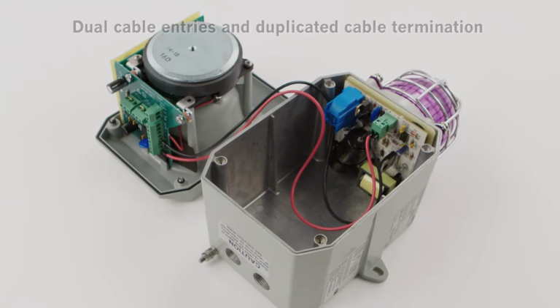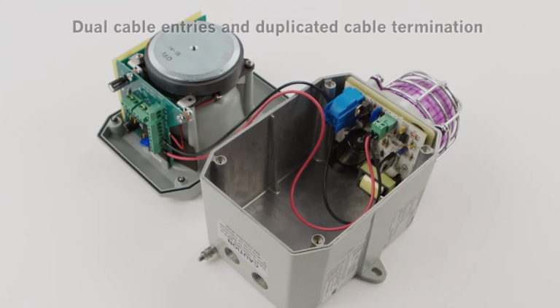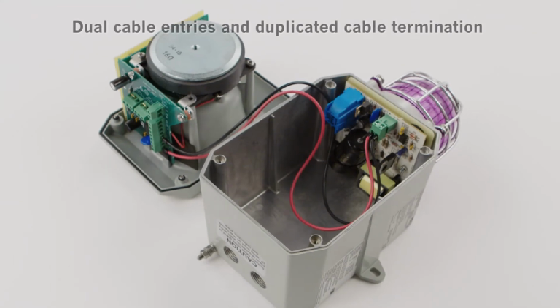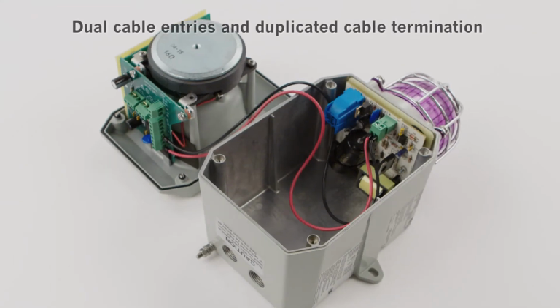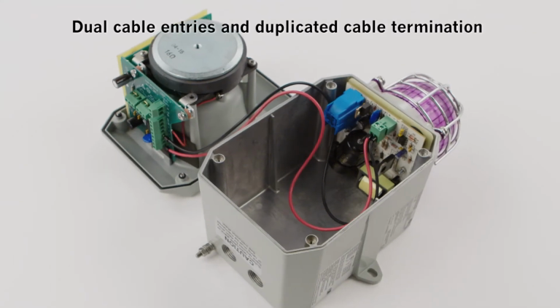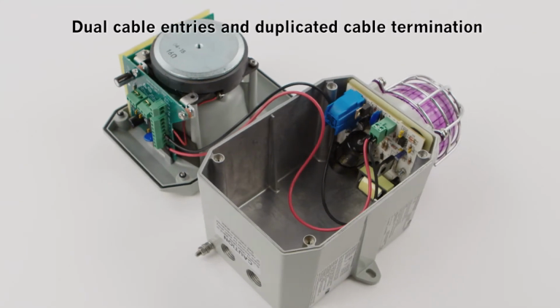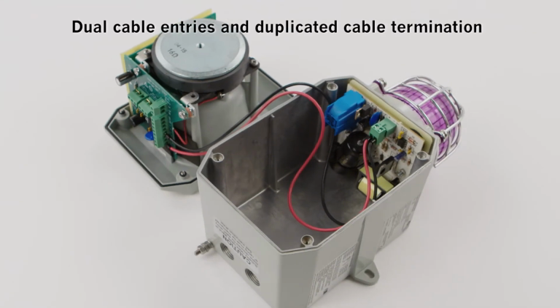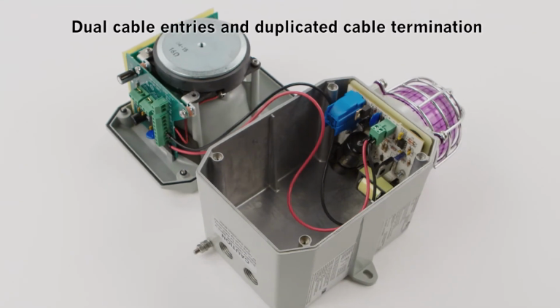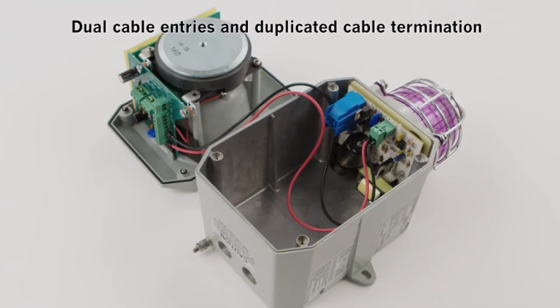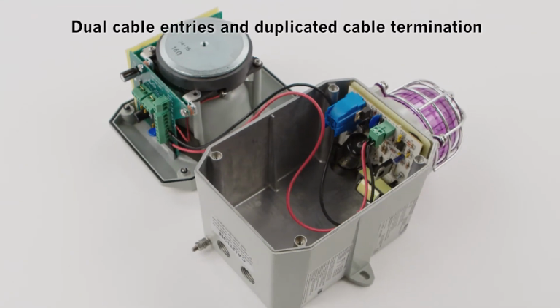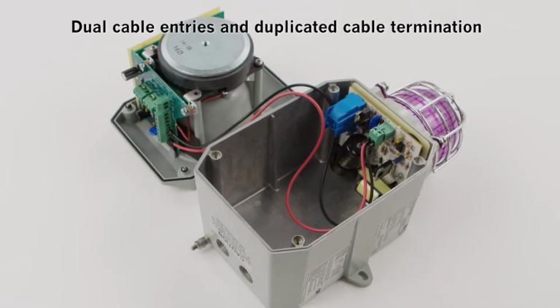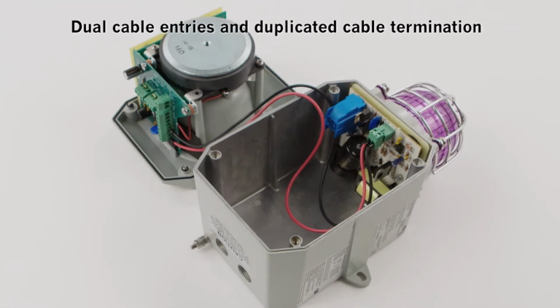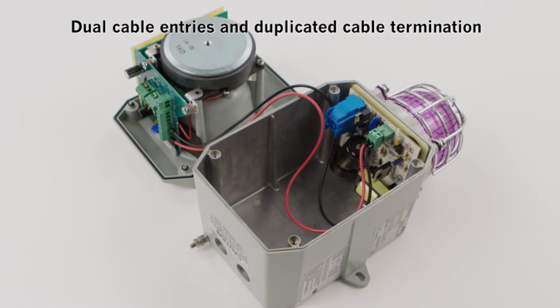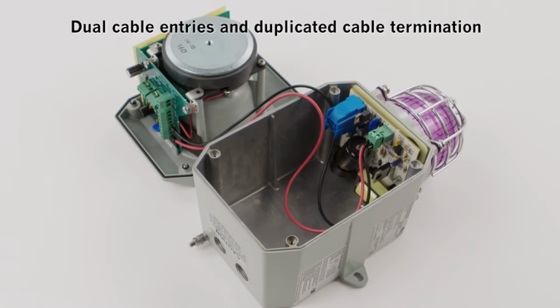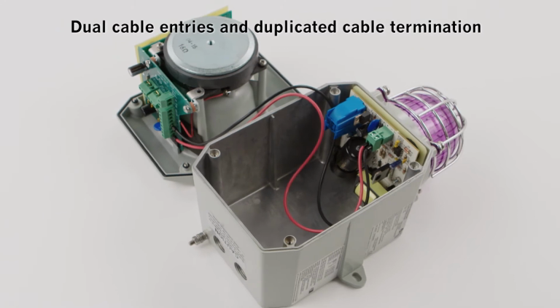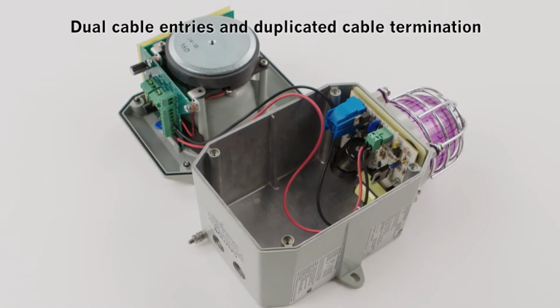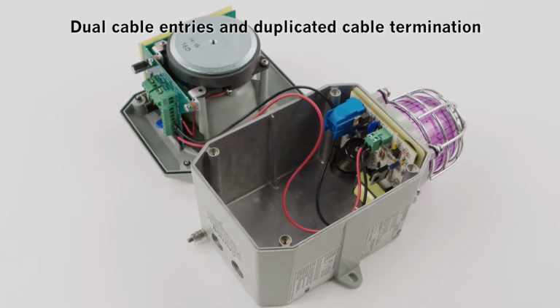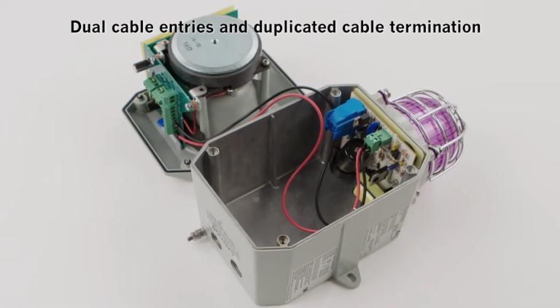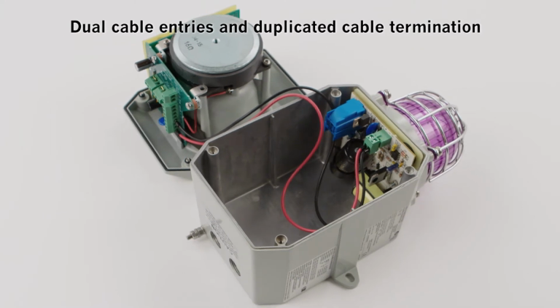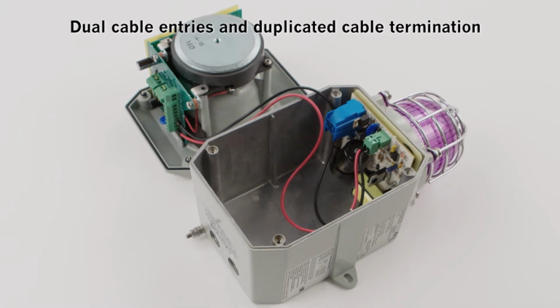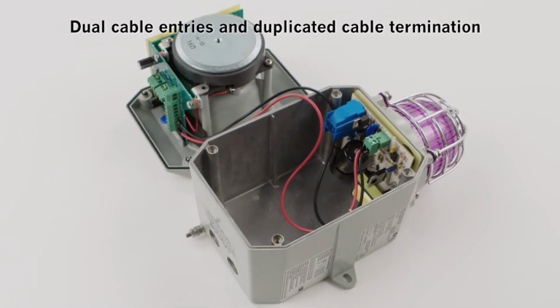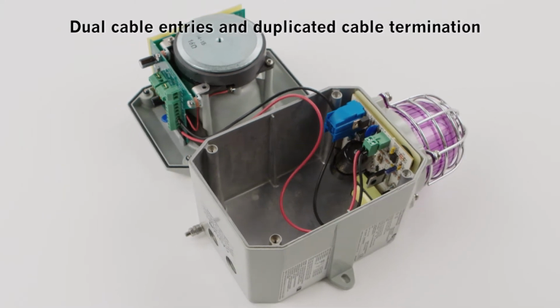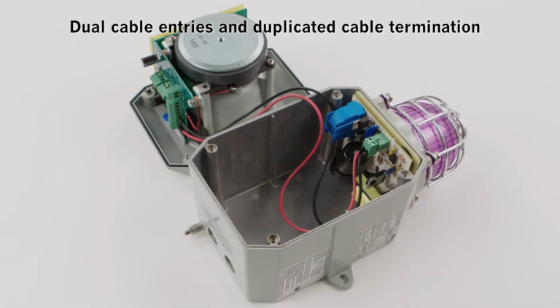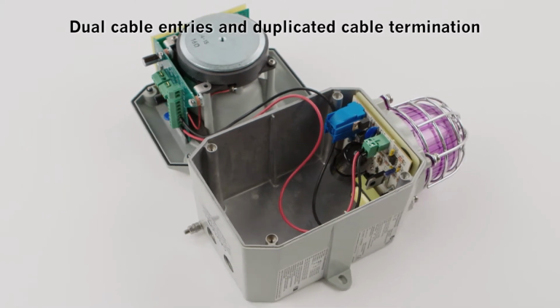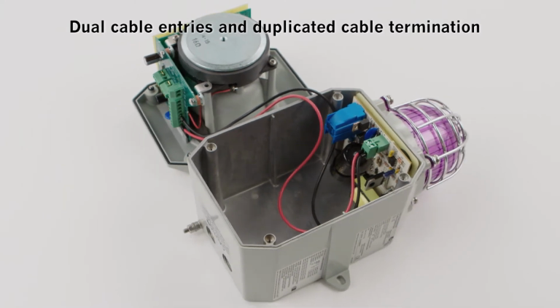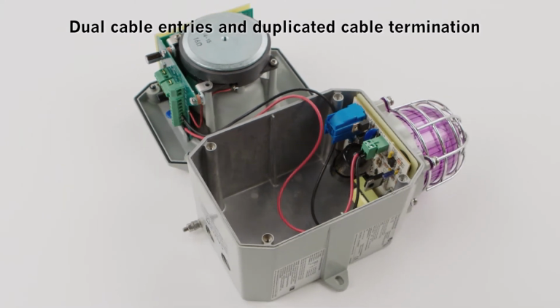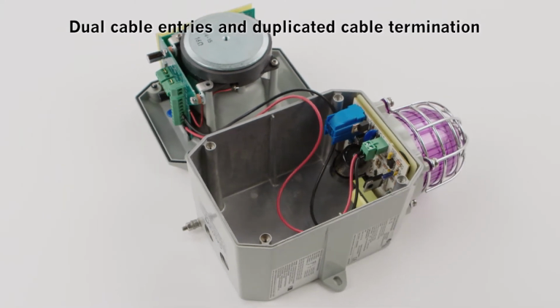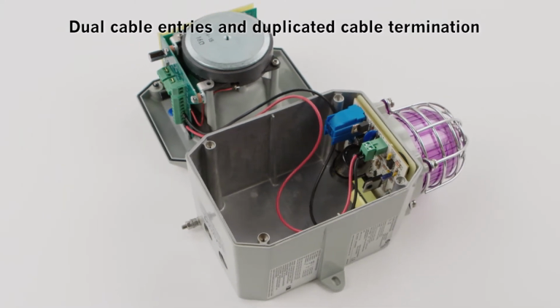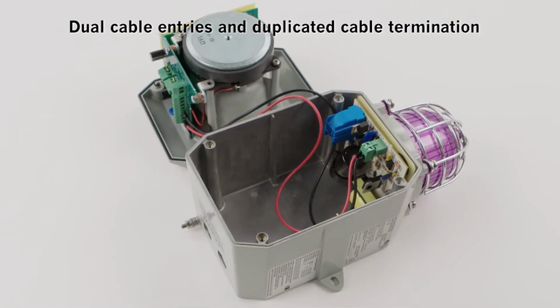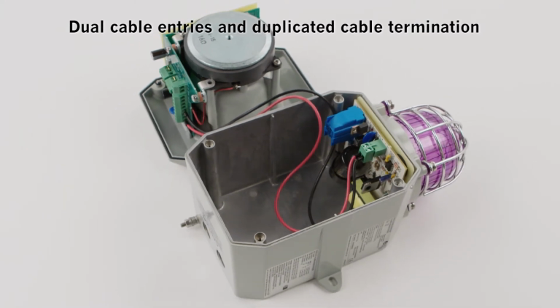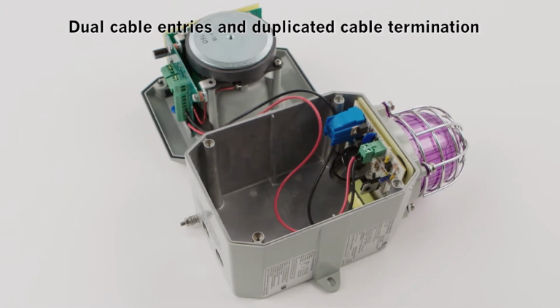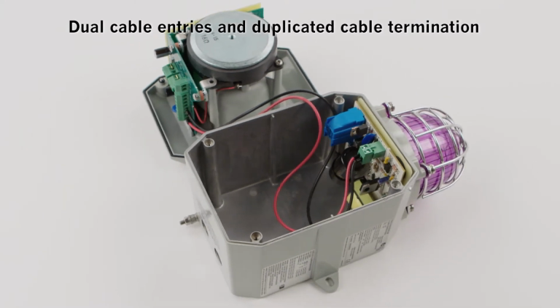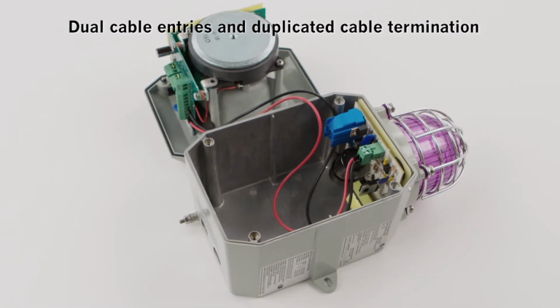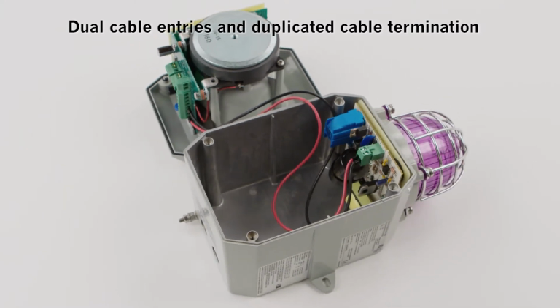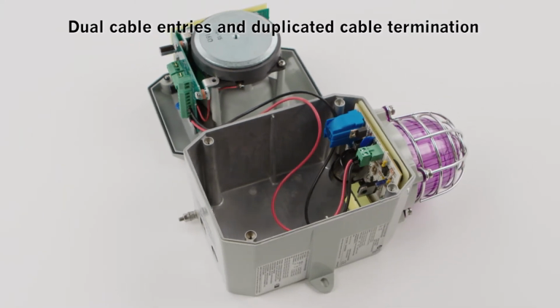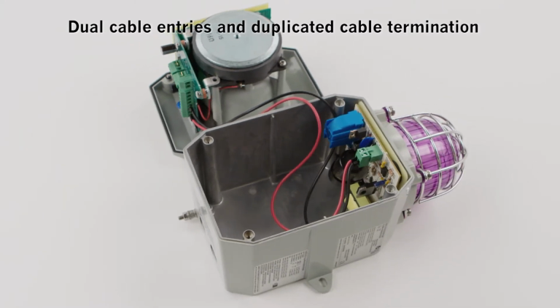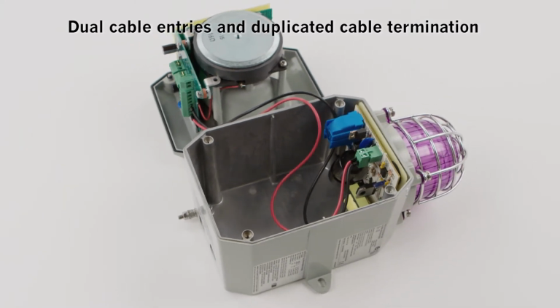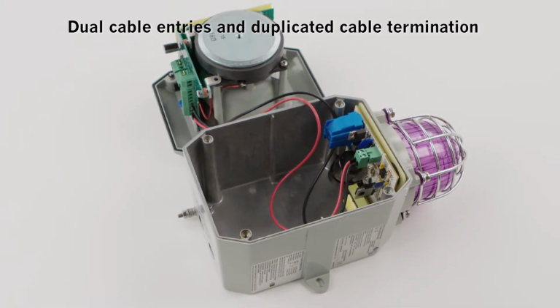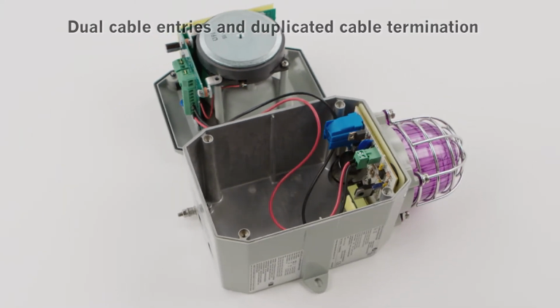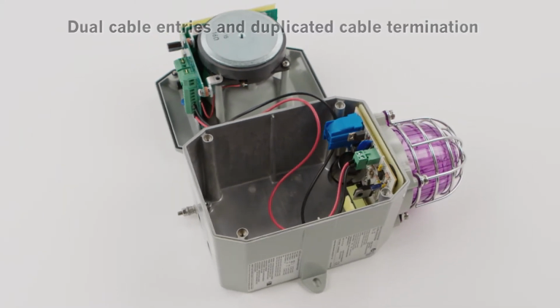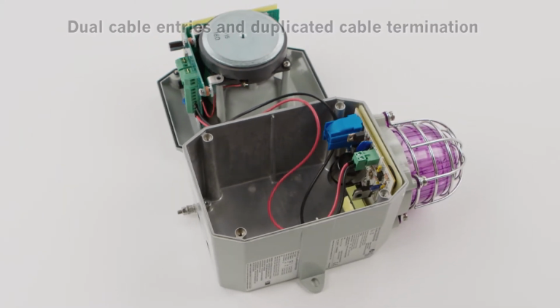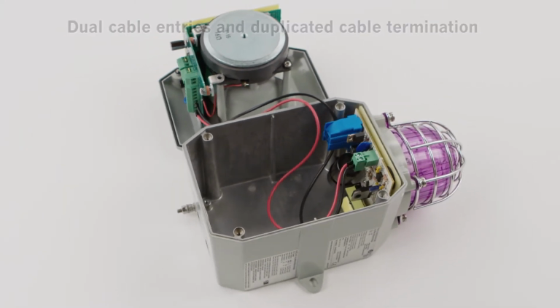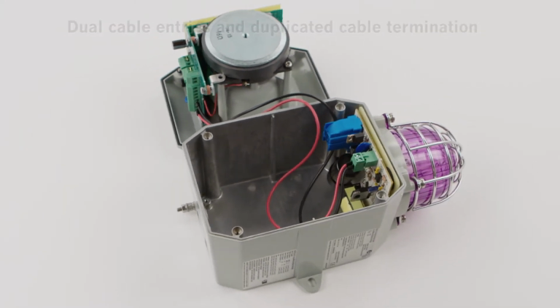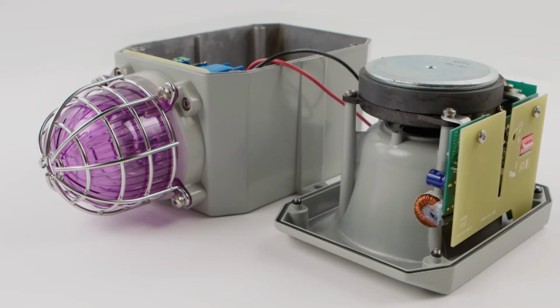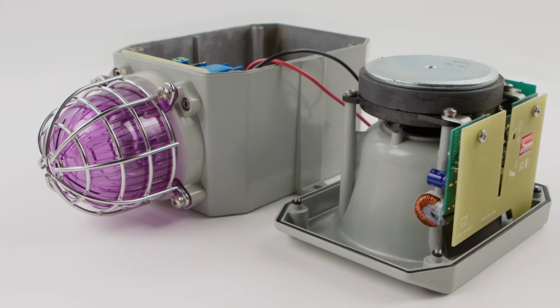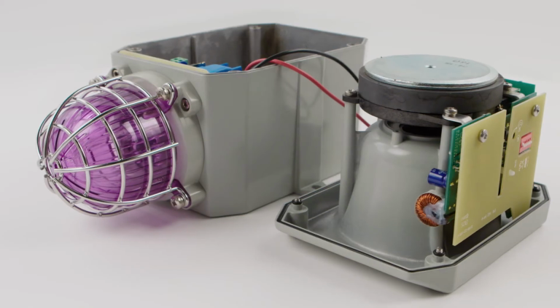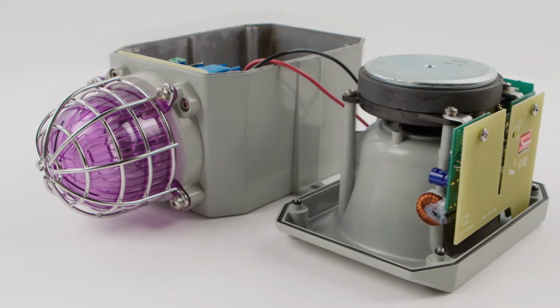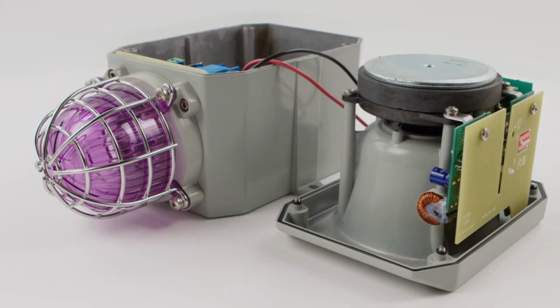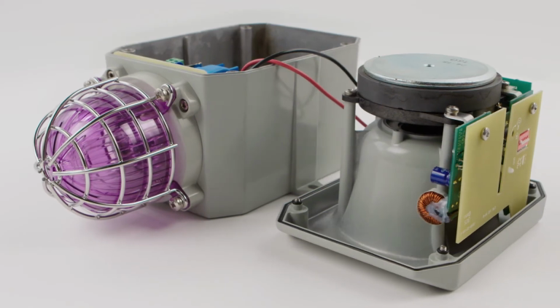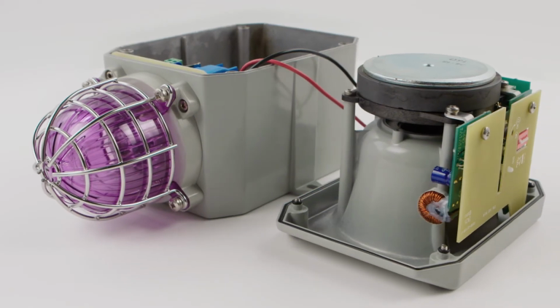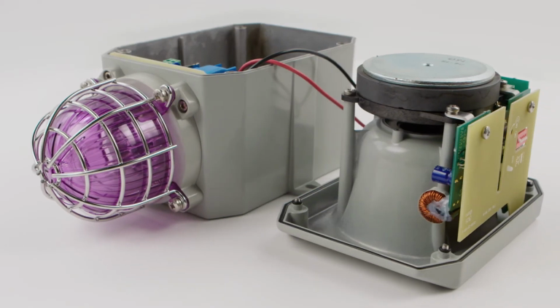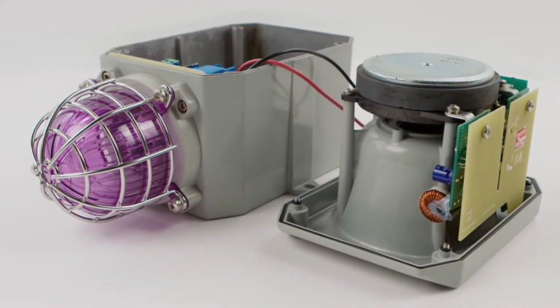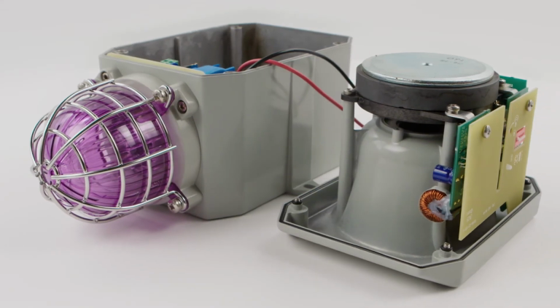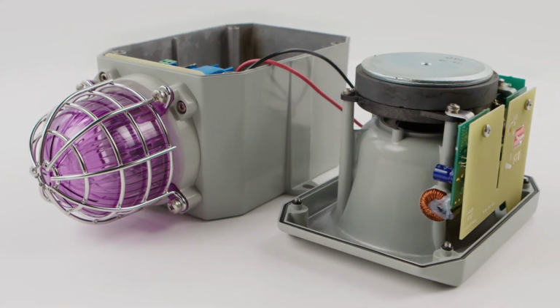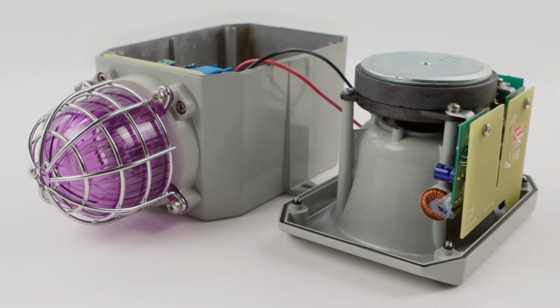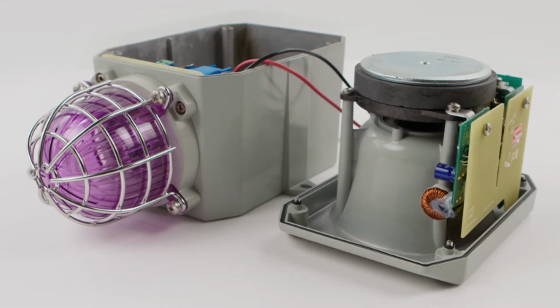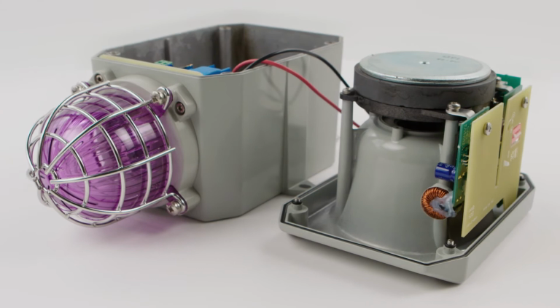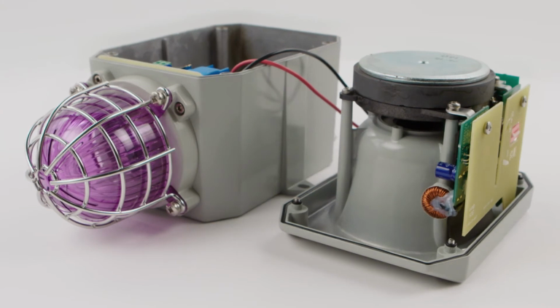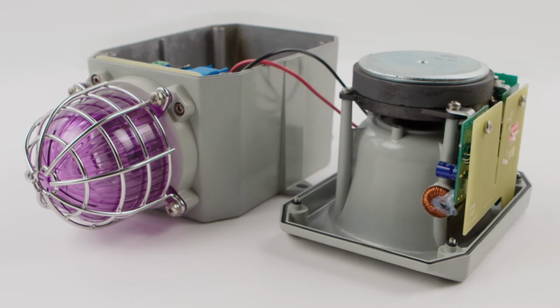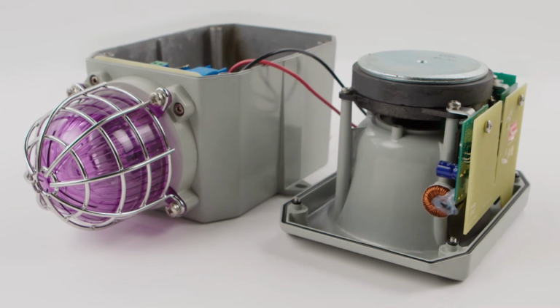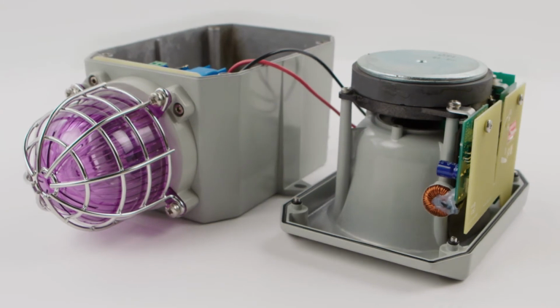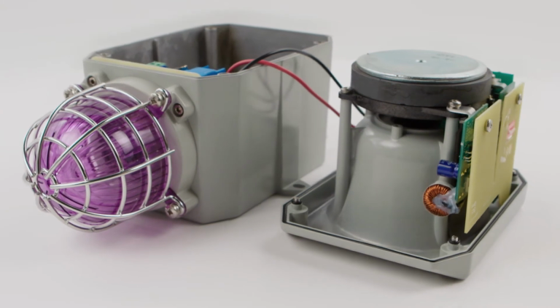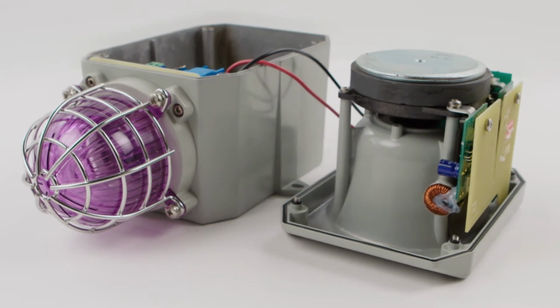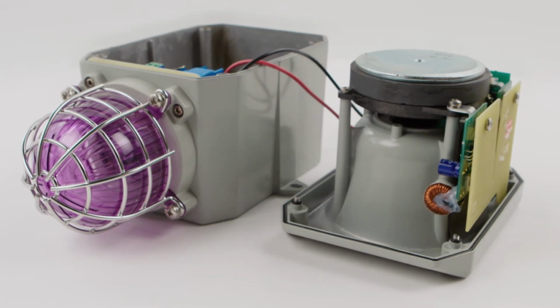Dual cable entries and duplicated cable termination allow loop in and out, minimising installation time and cost.